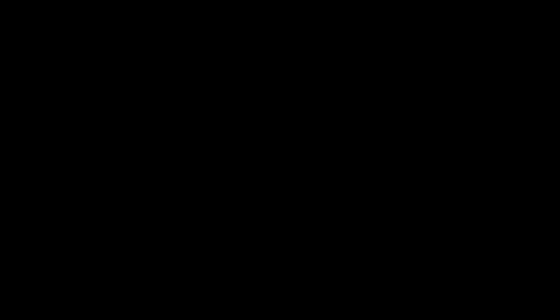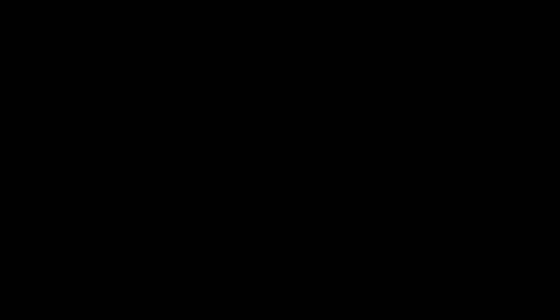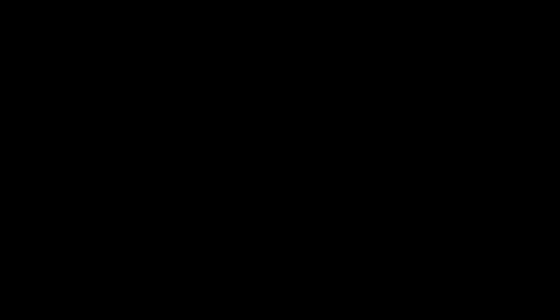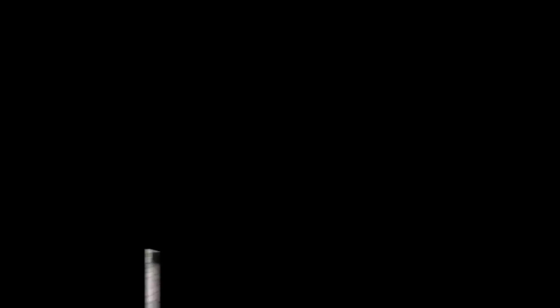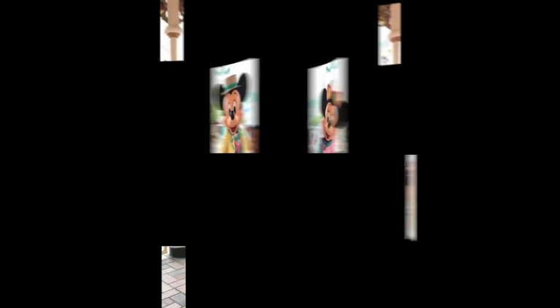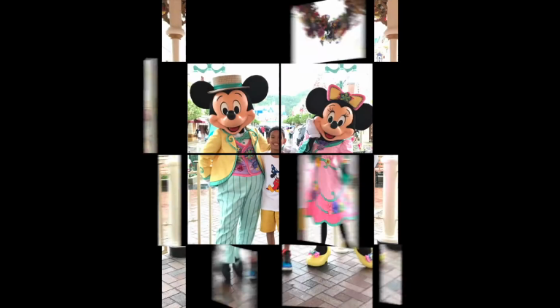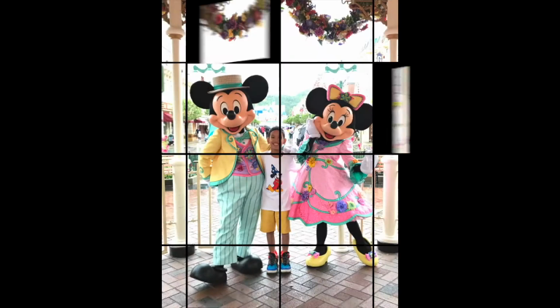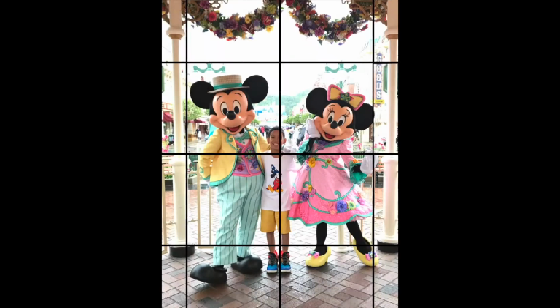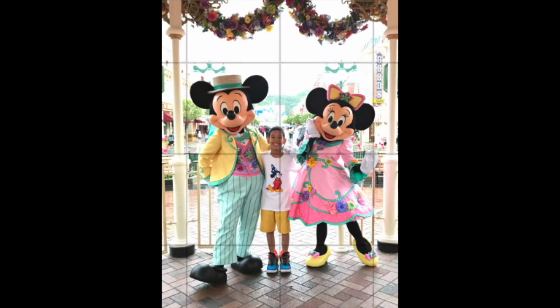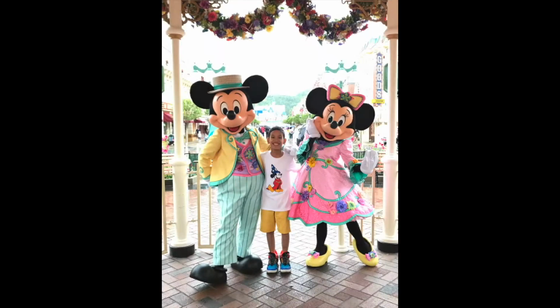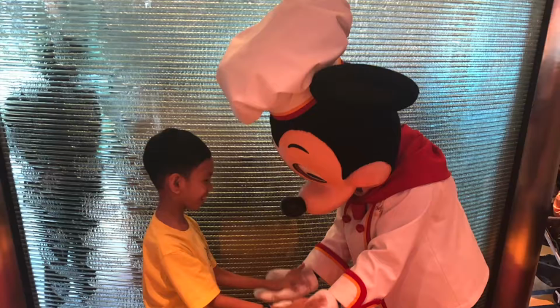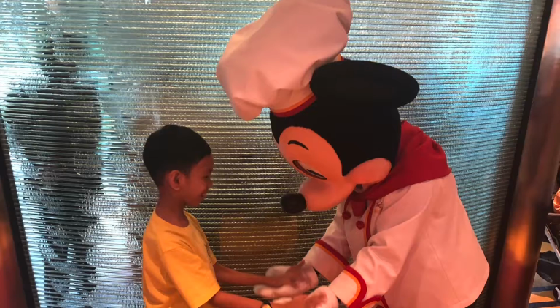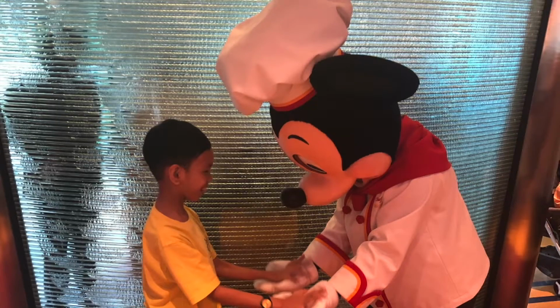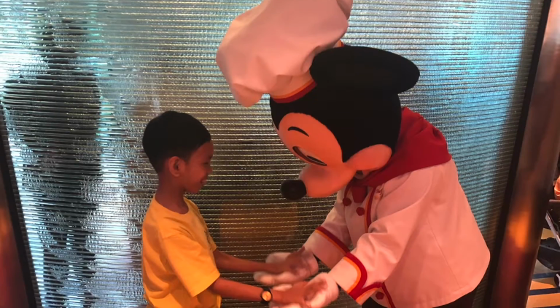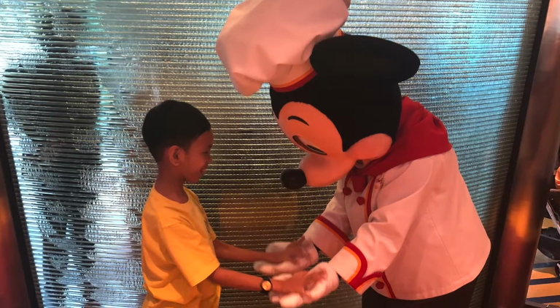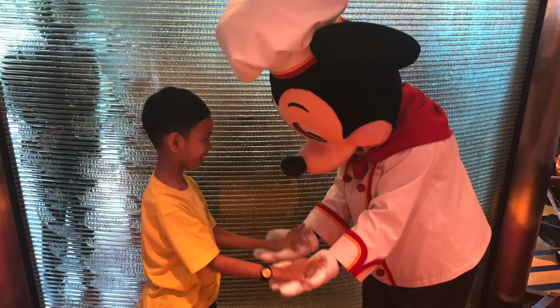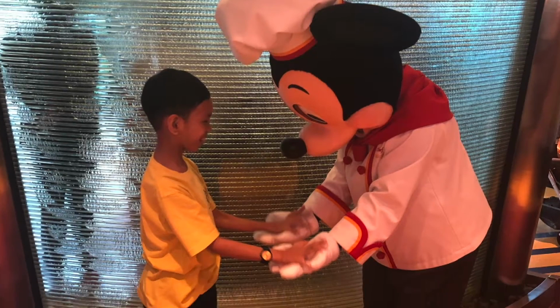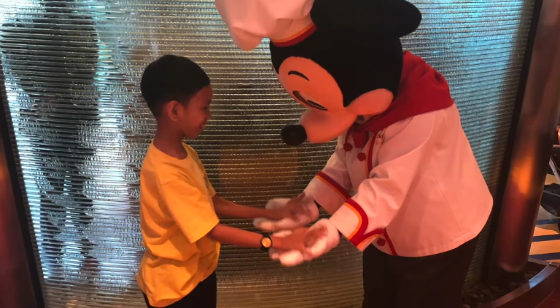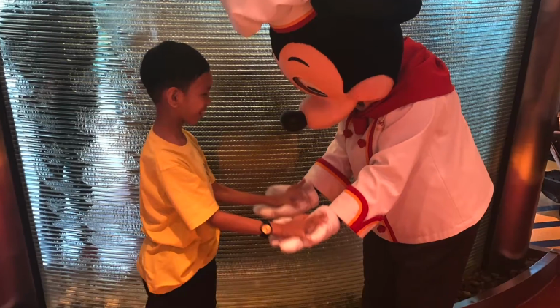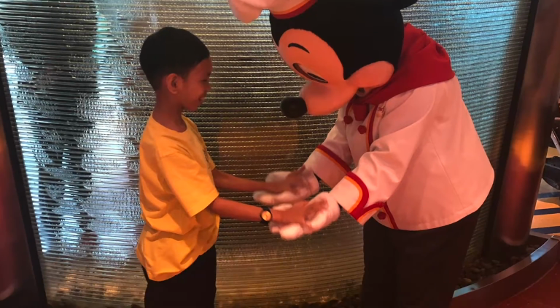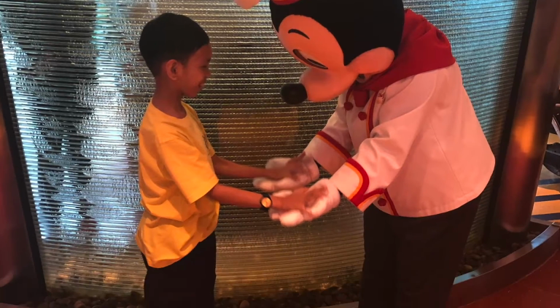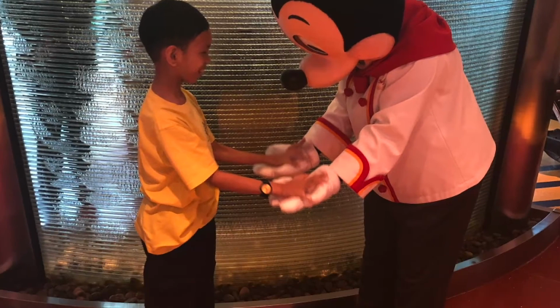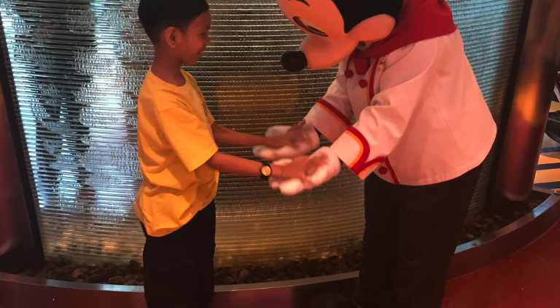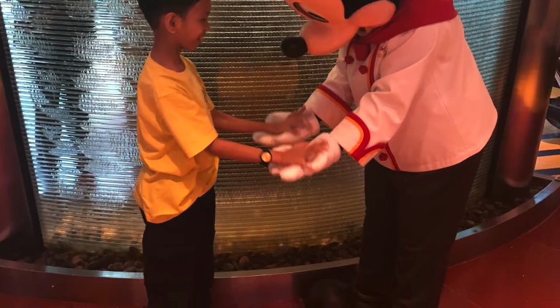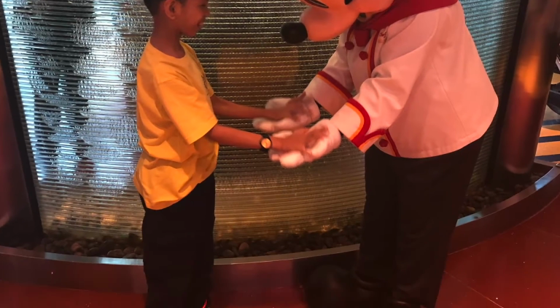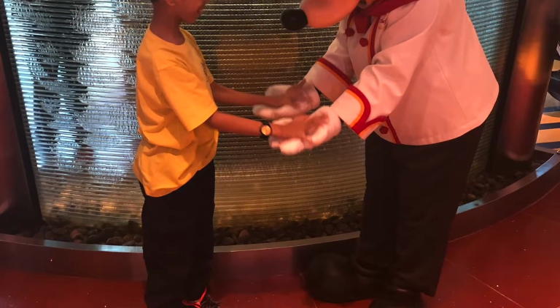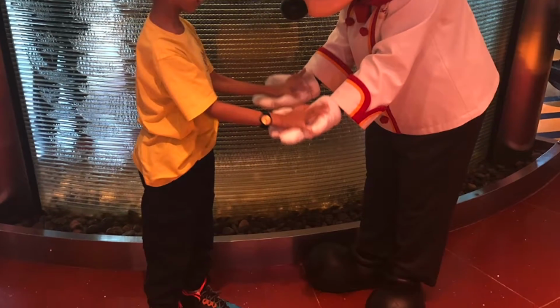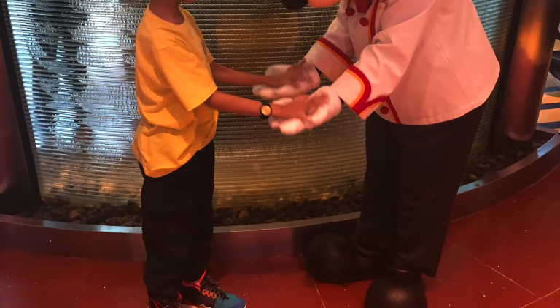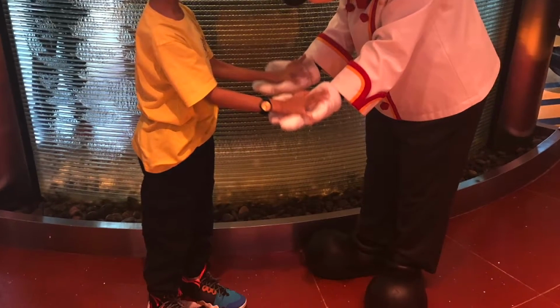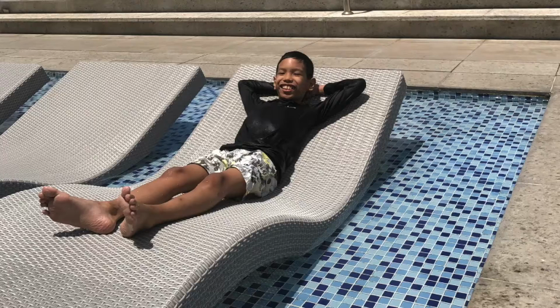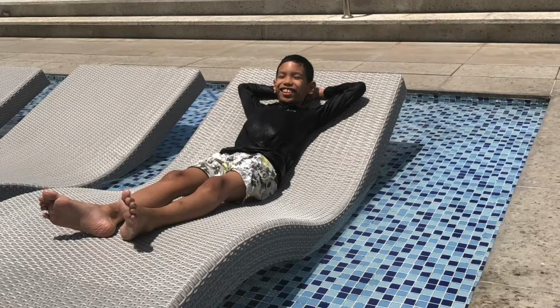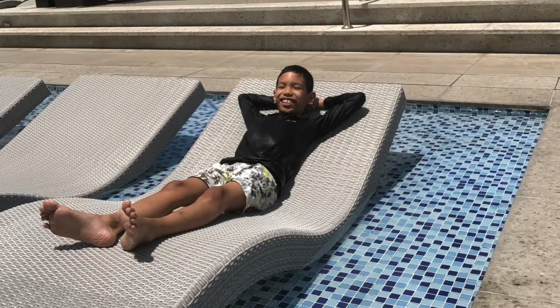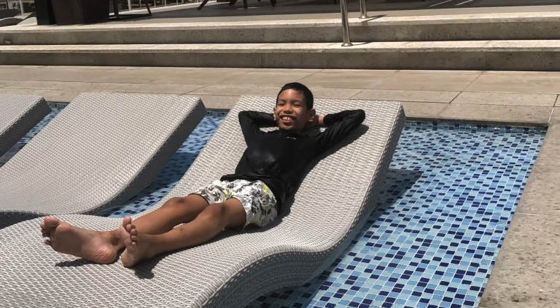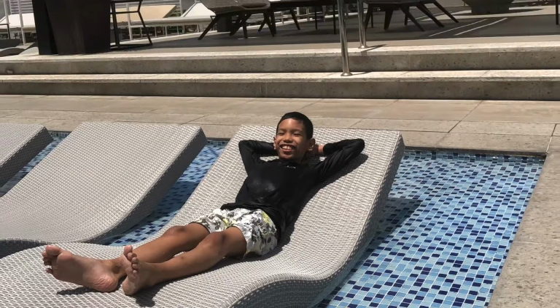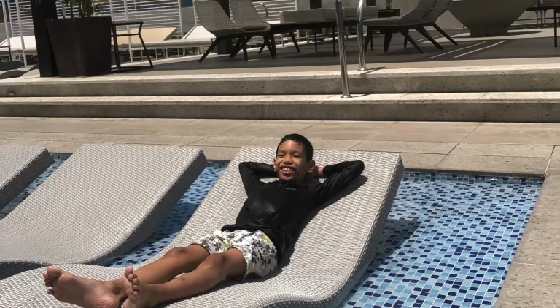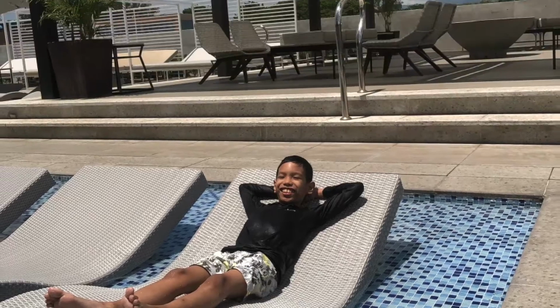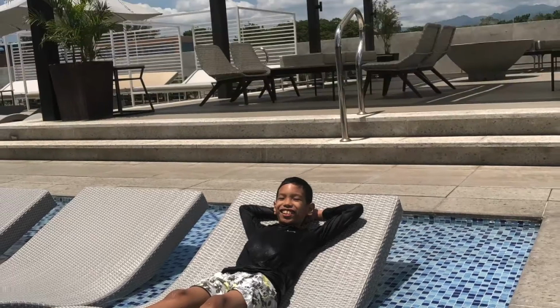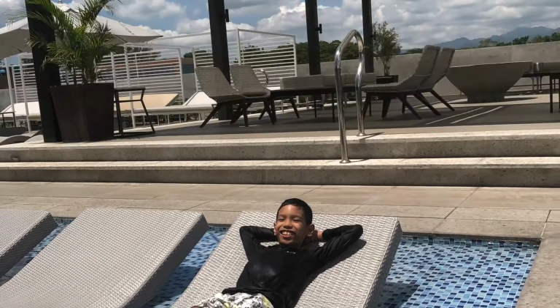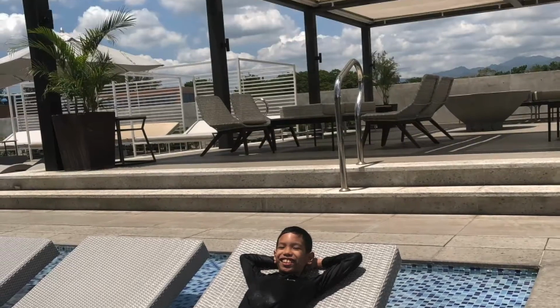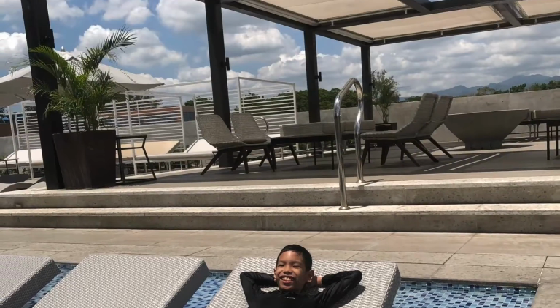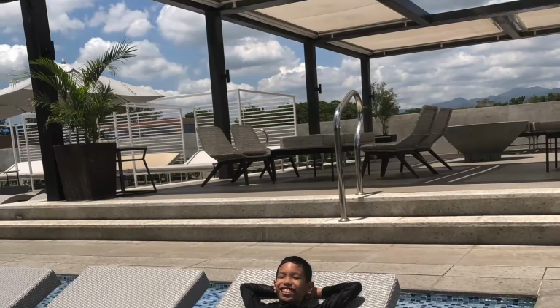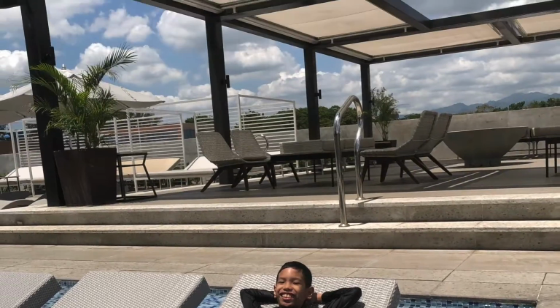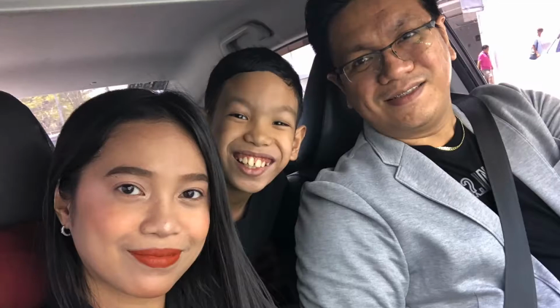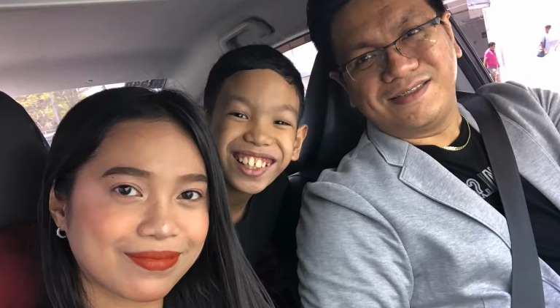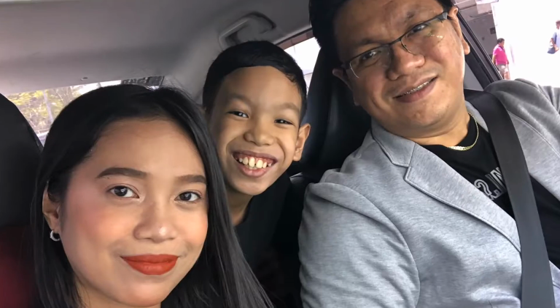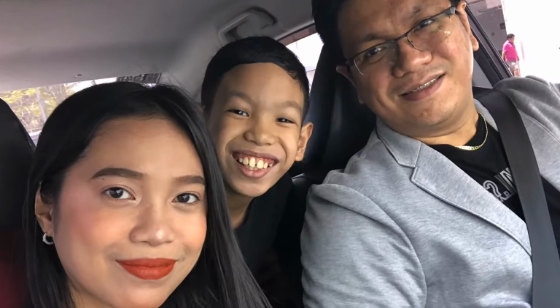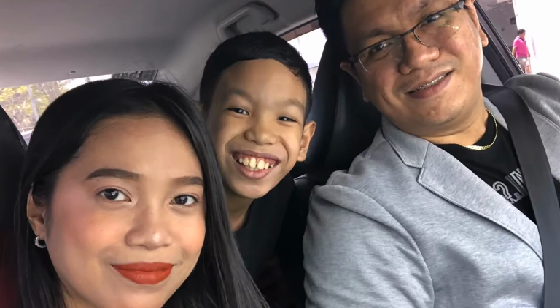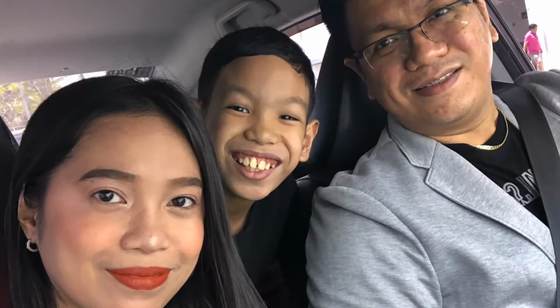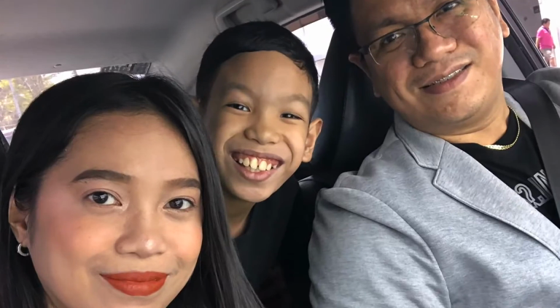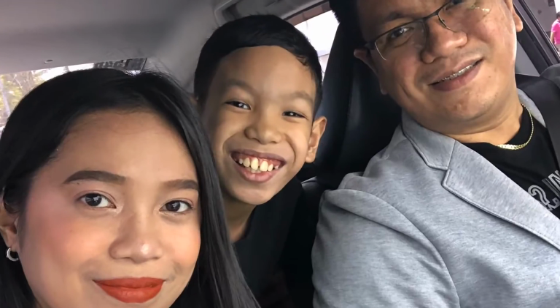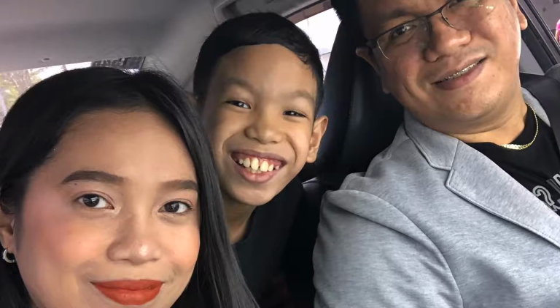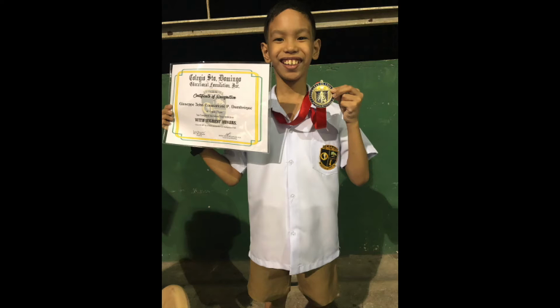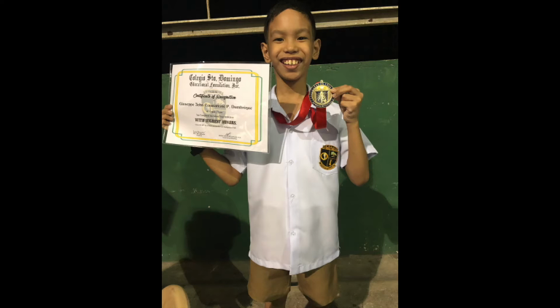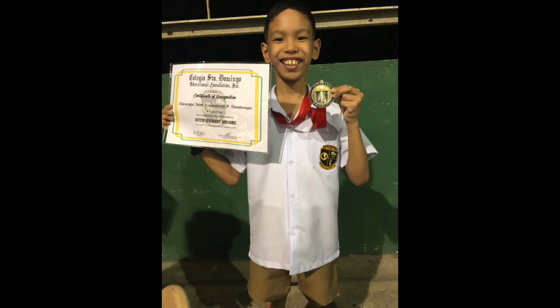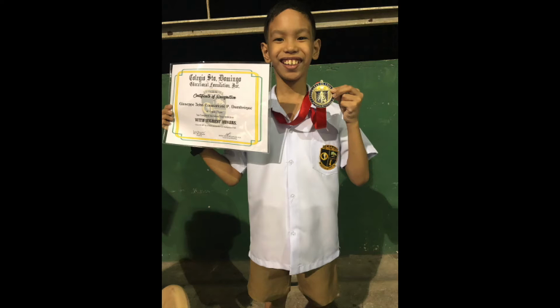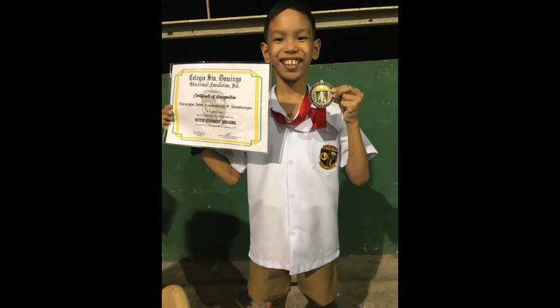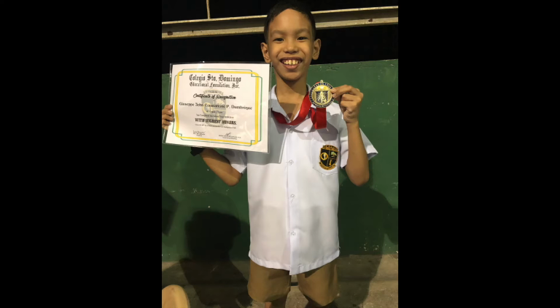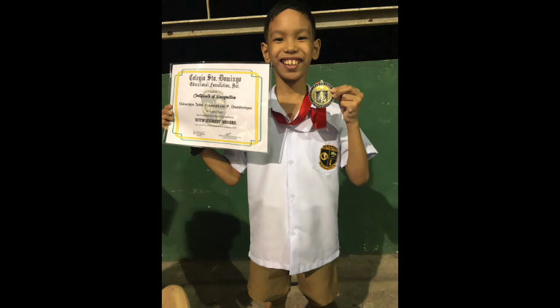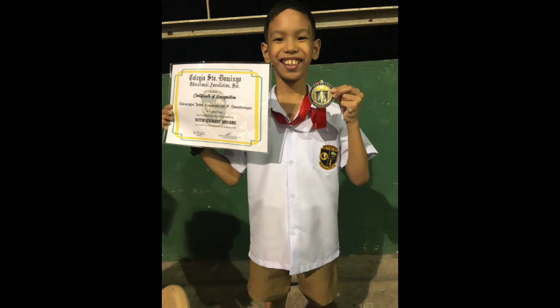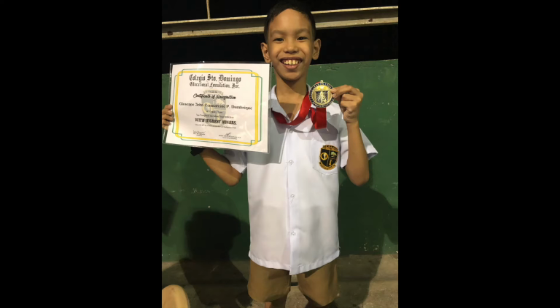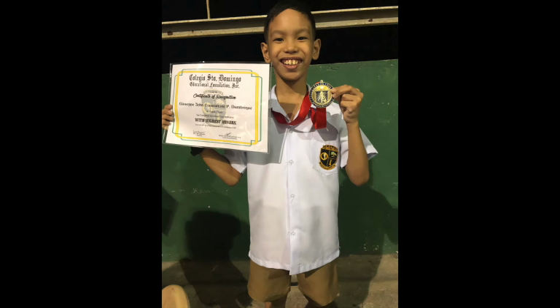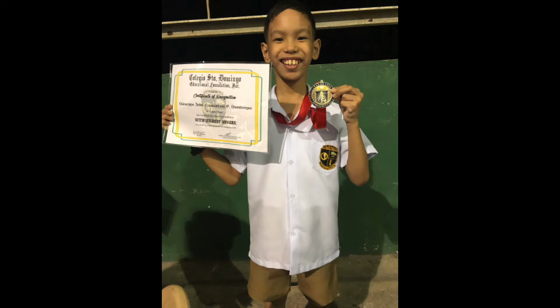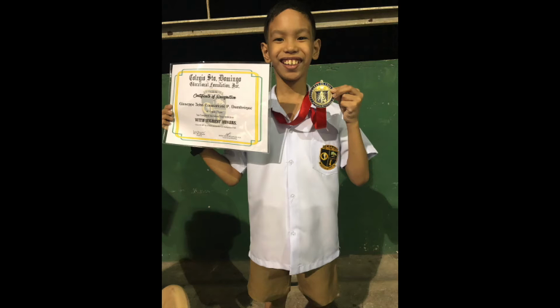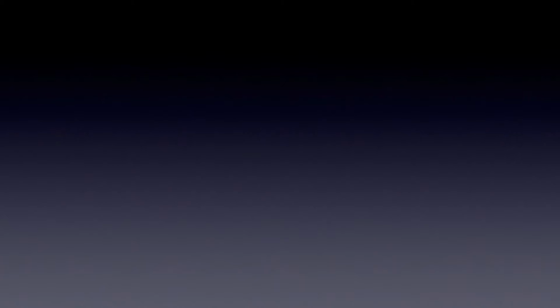Welcome to my channel, where I will take you to some places that you see my new toys and stuff, and reviews.